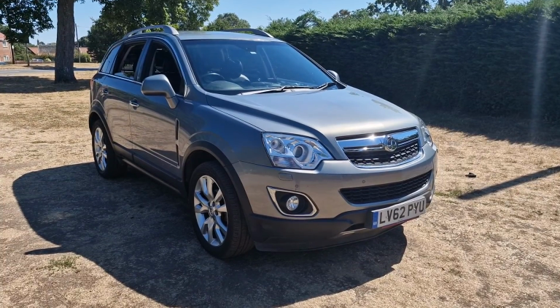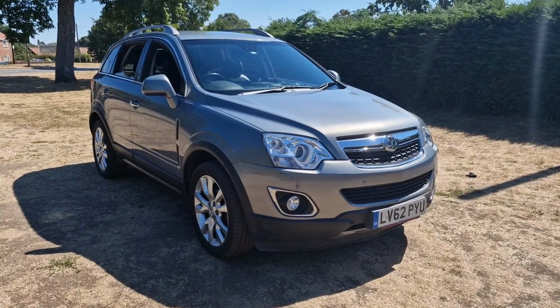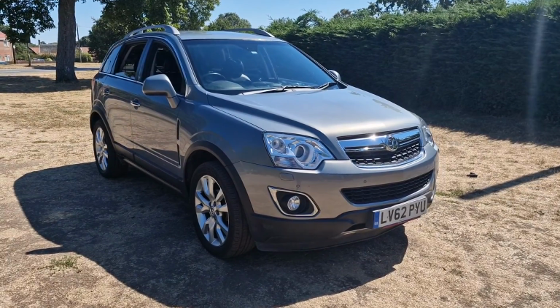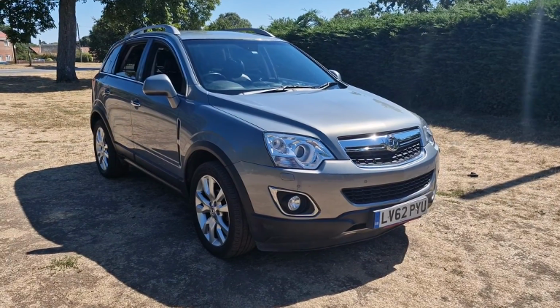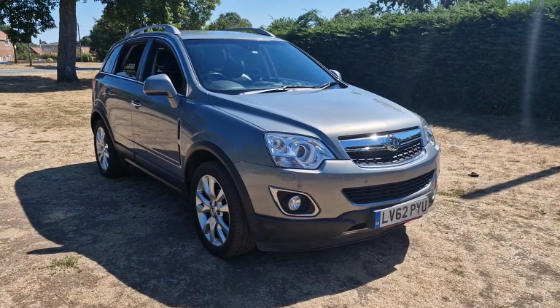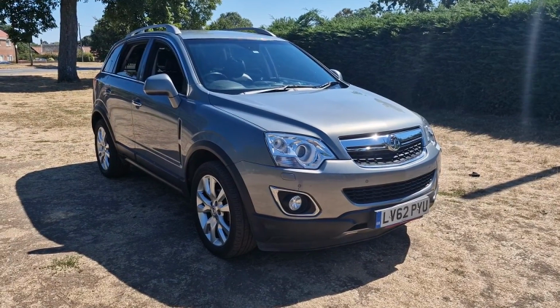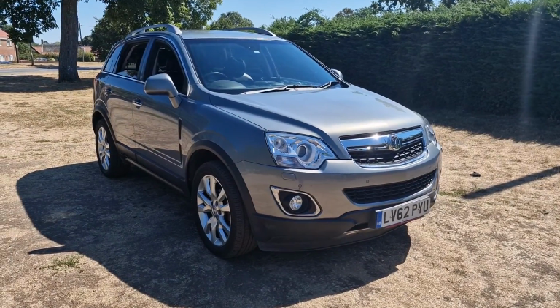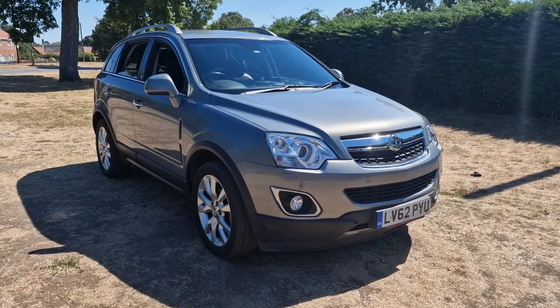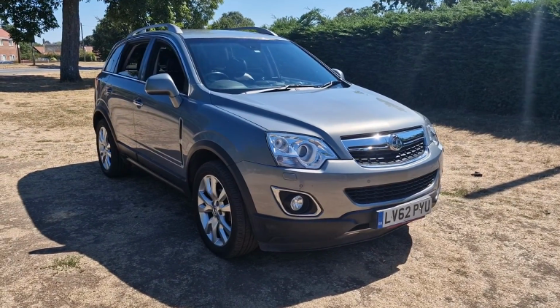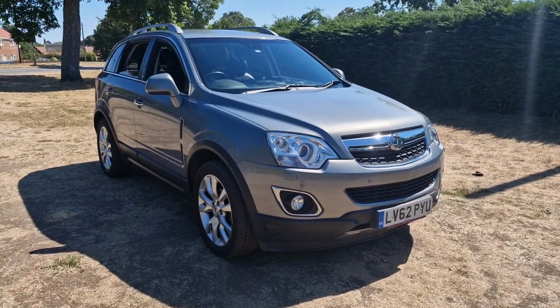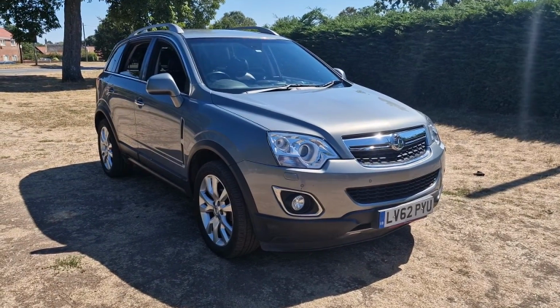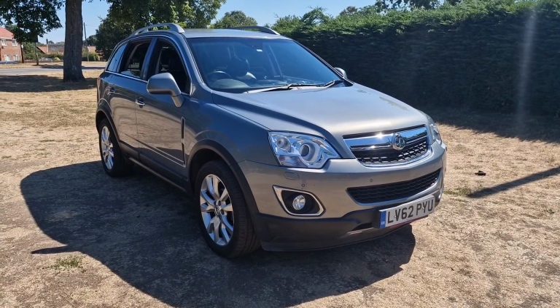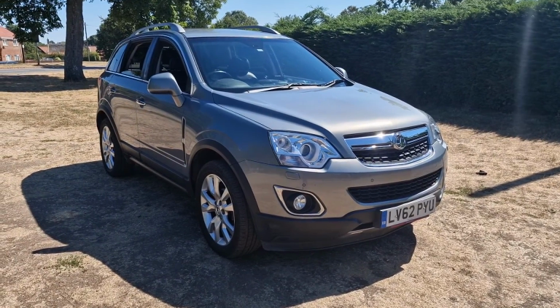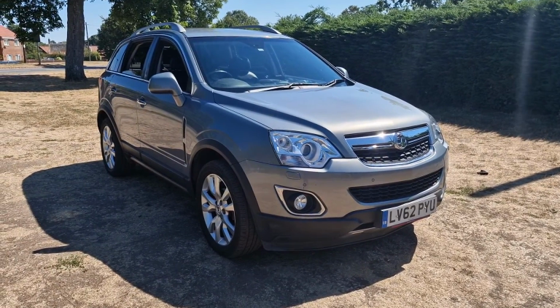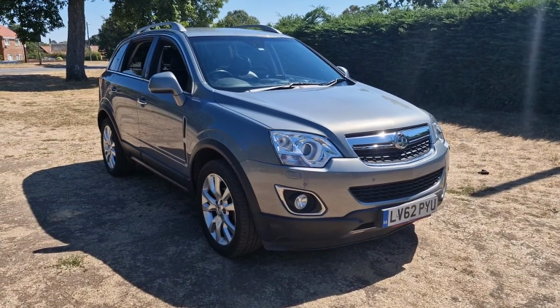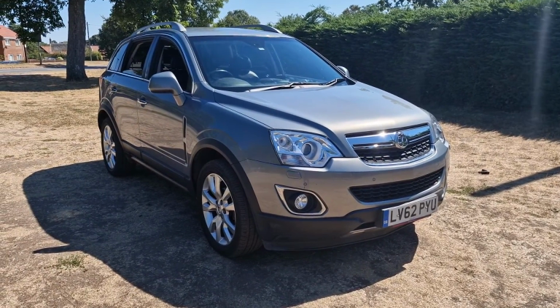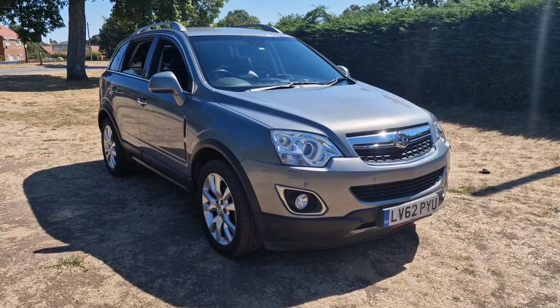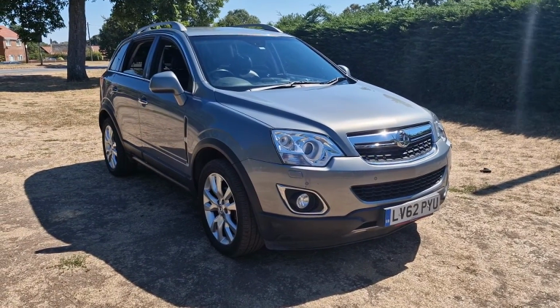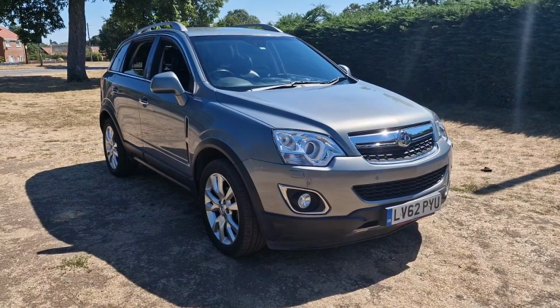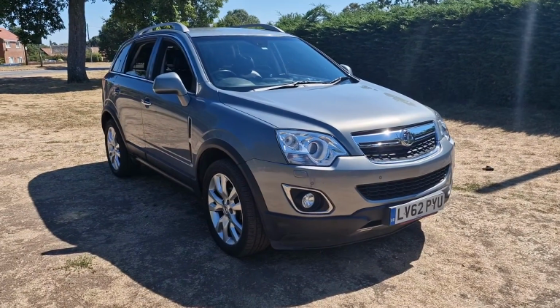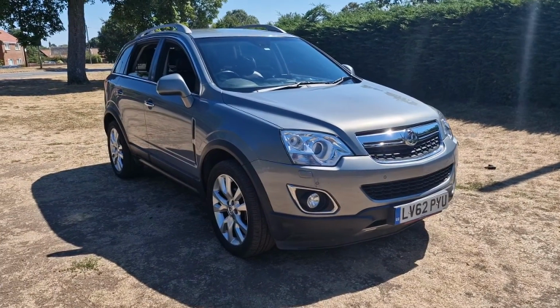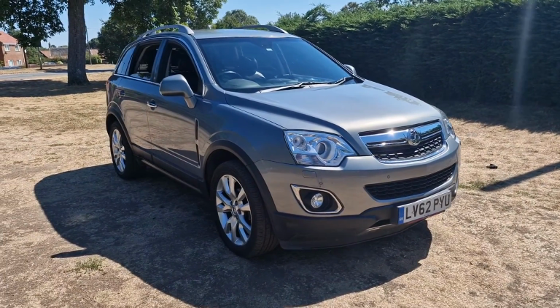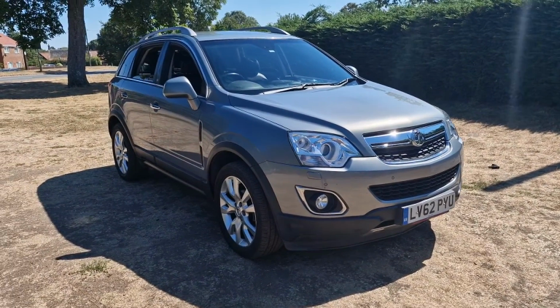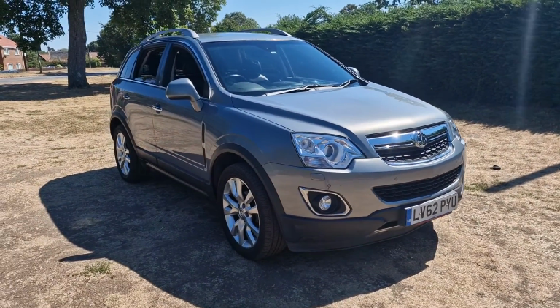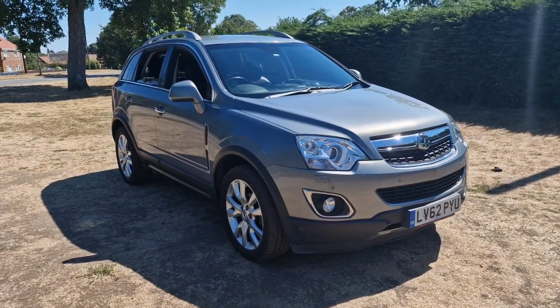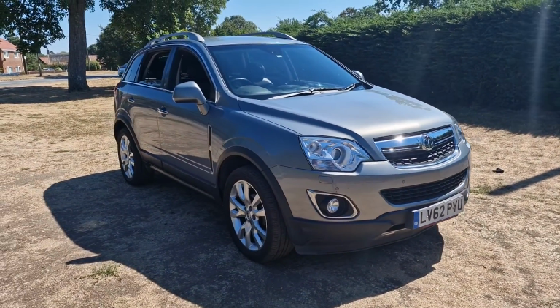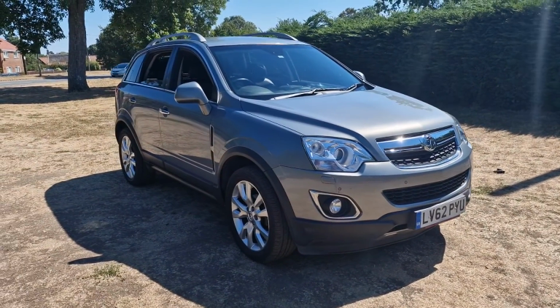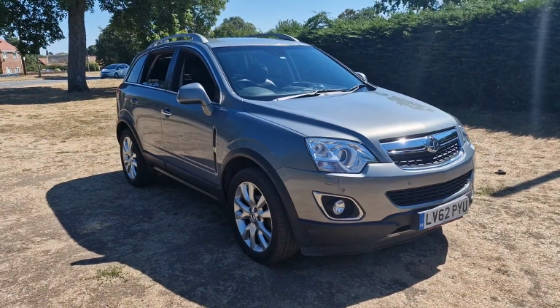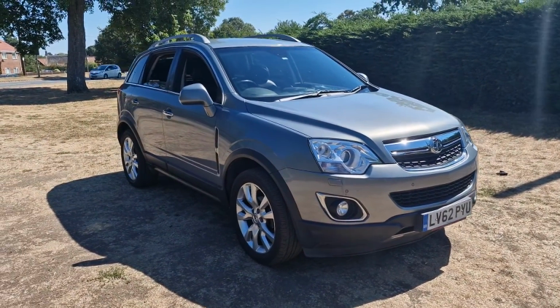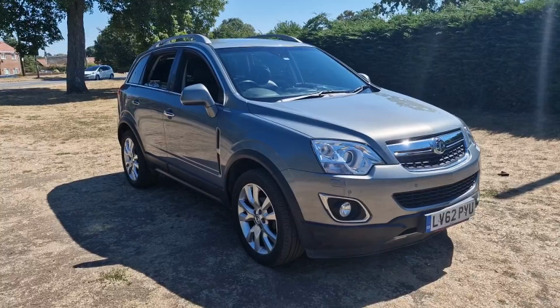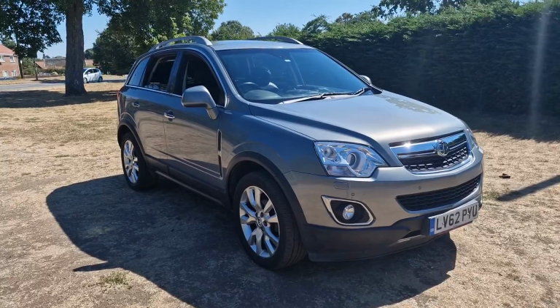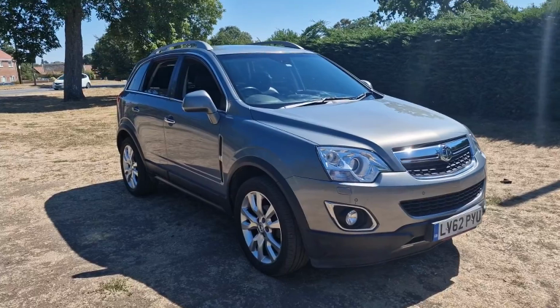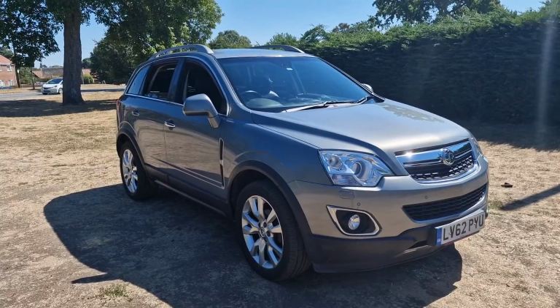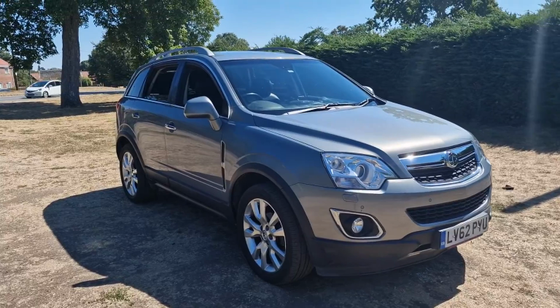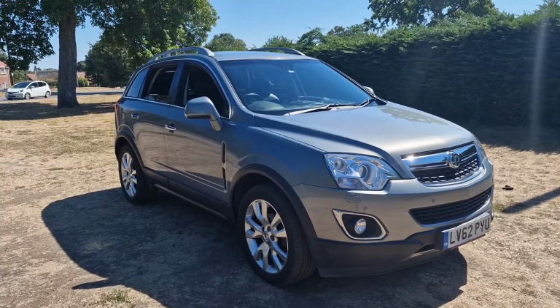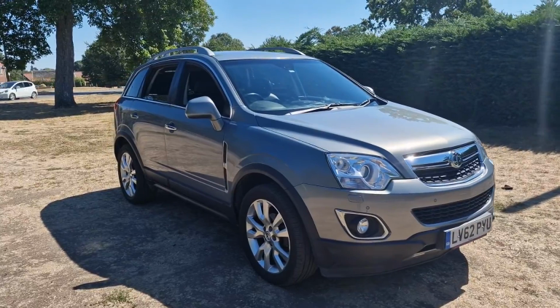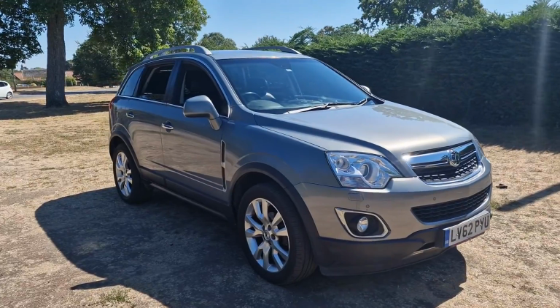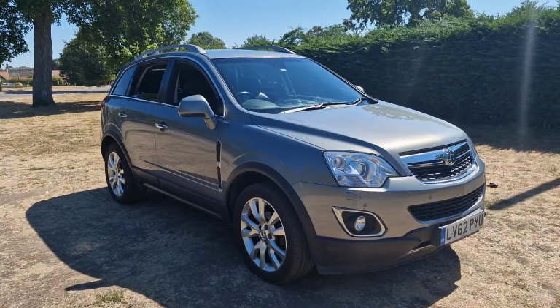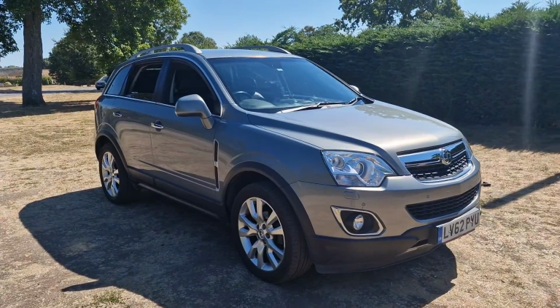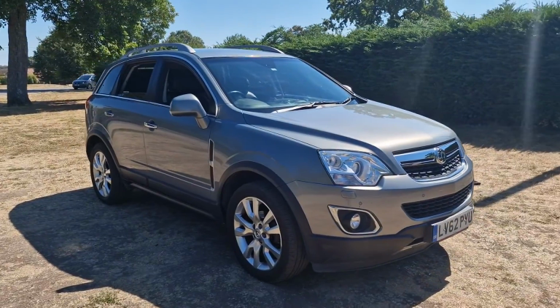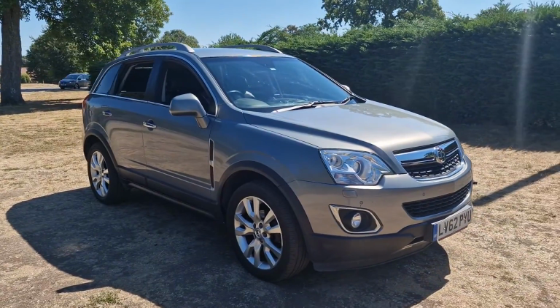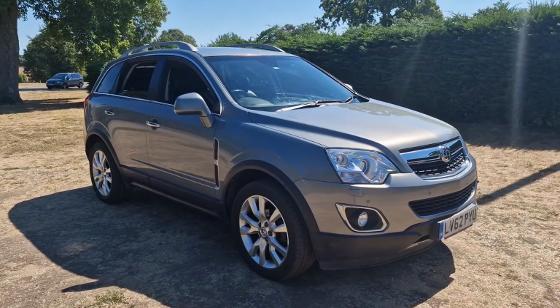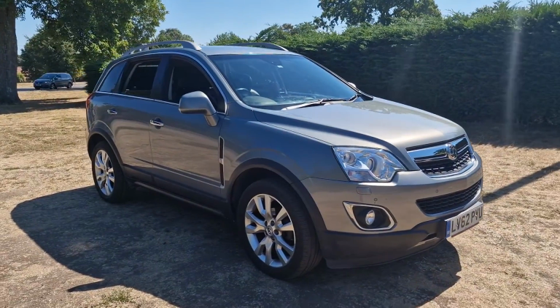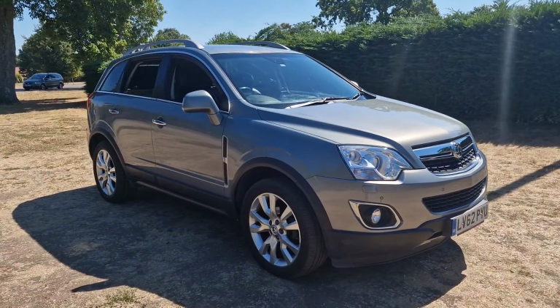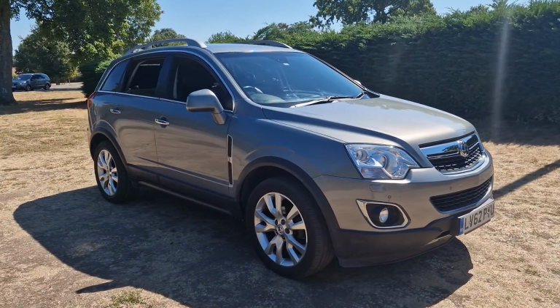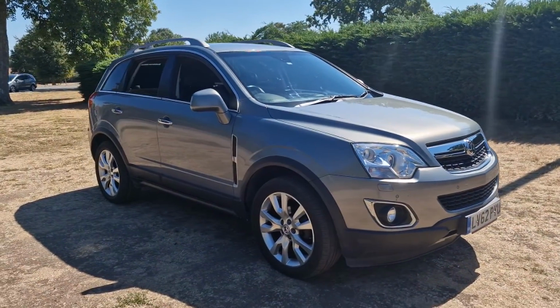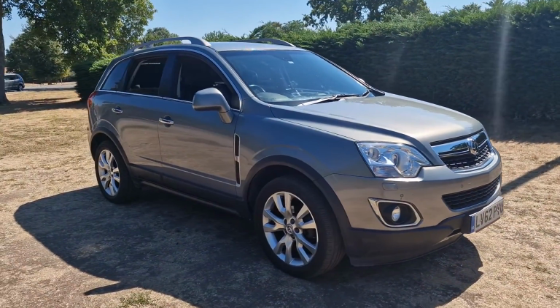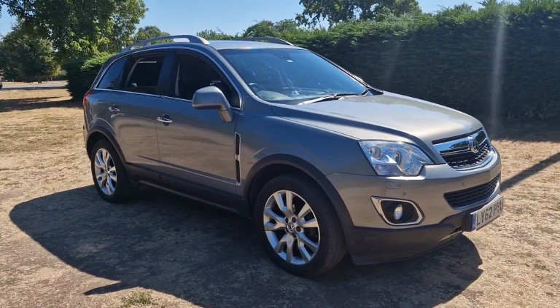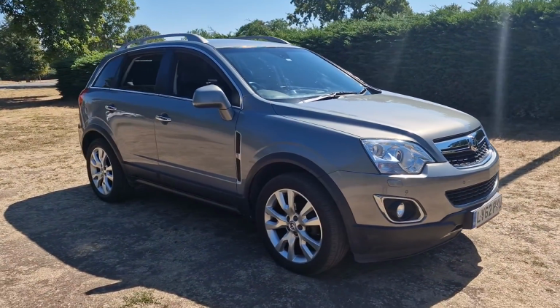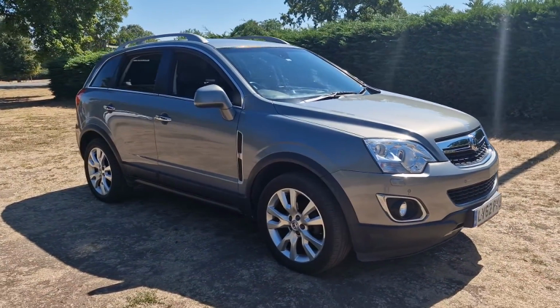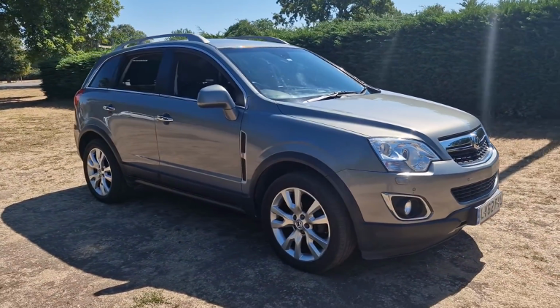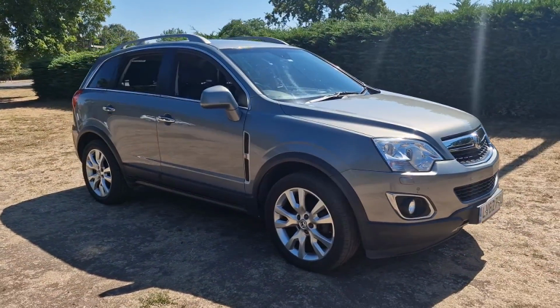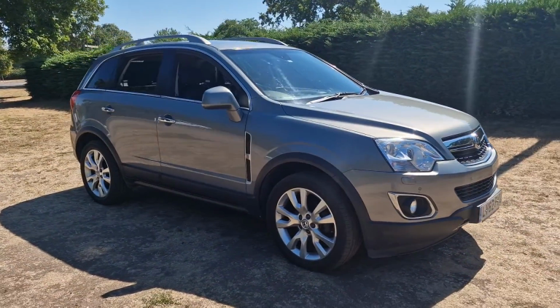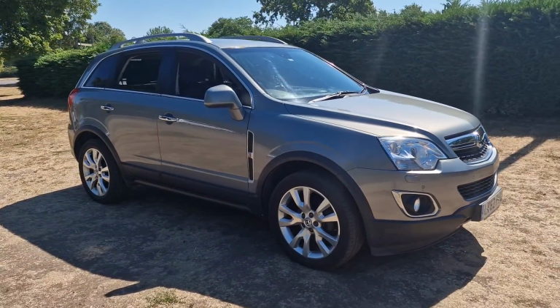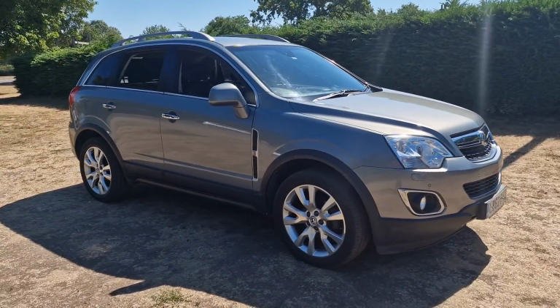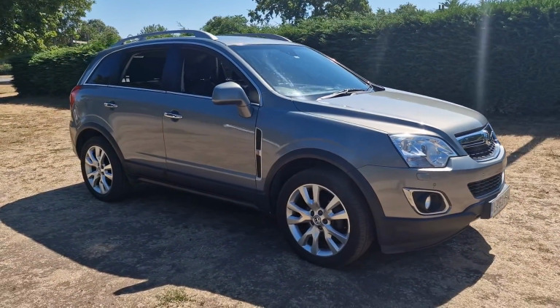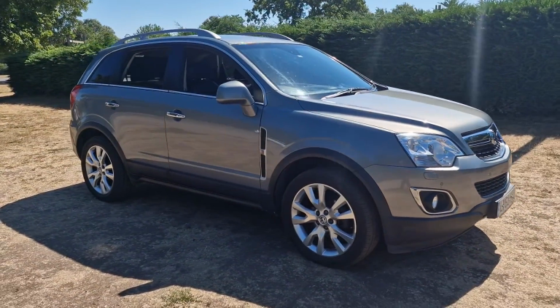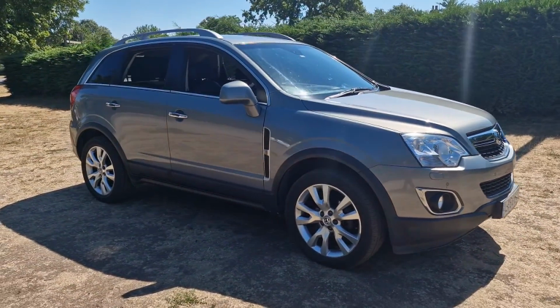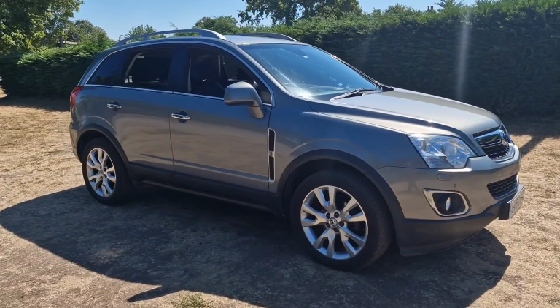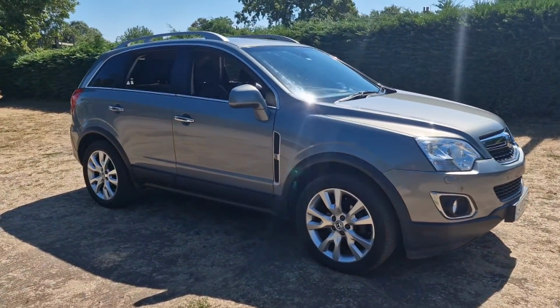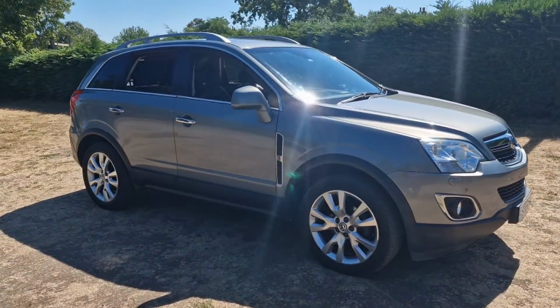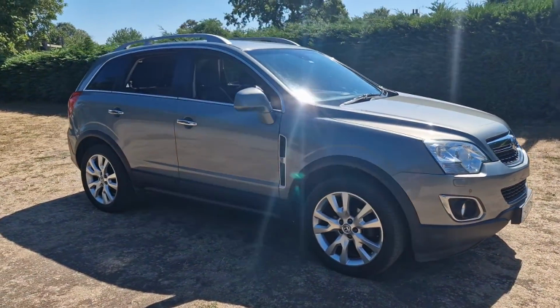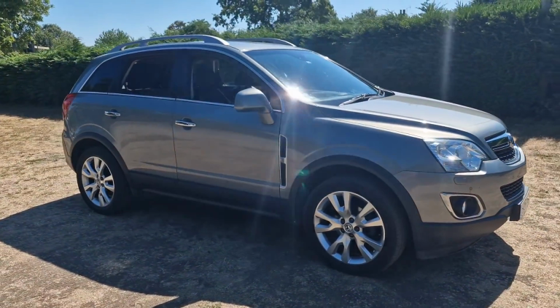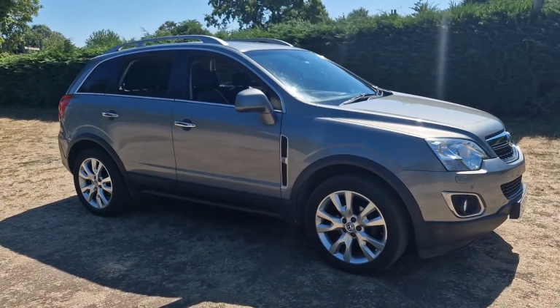Welcome to Breckland Vehicle Specialists. Just doing a quick walk around video of the Vauxhall Antara we've just had come into stock.